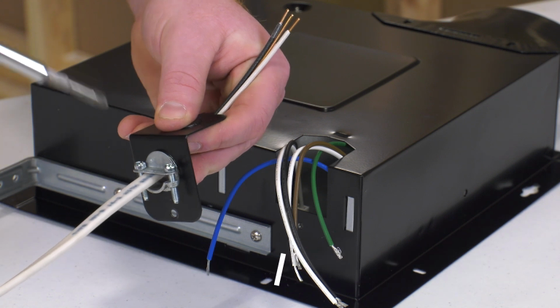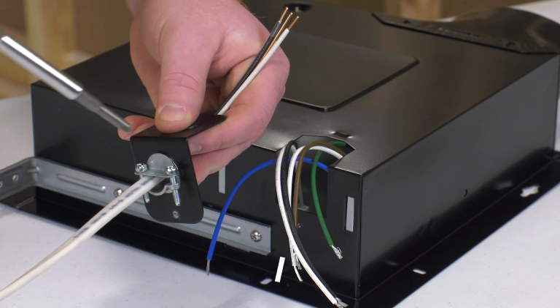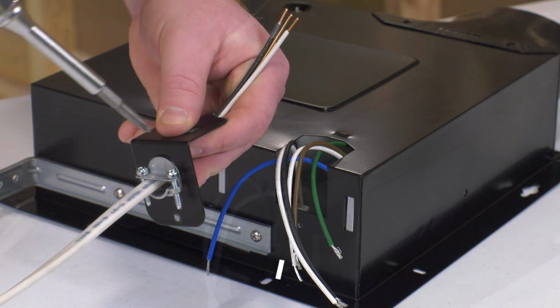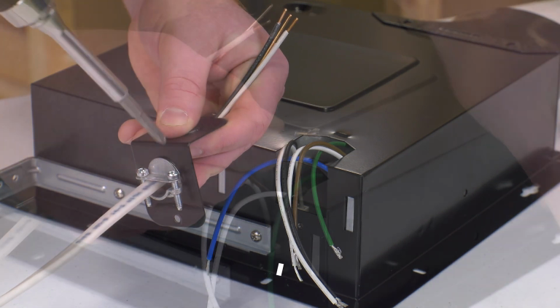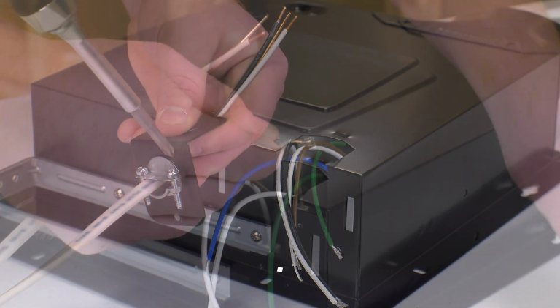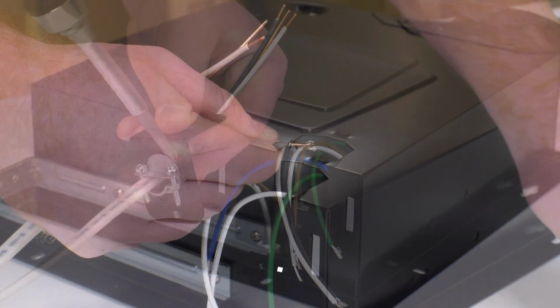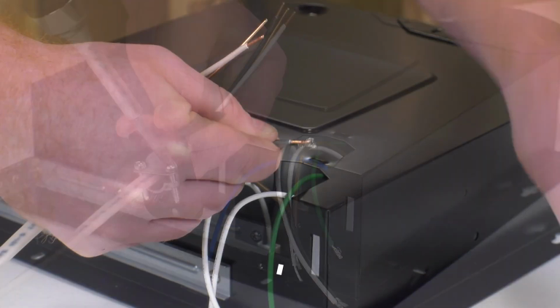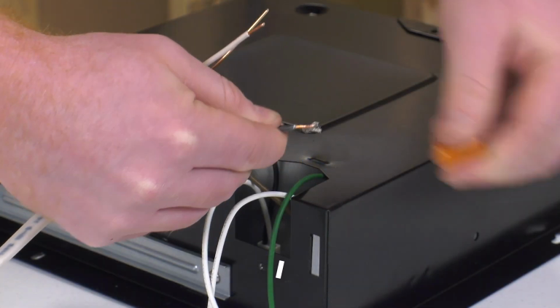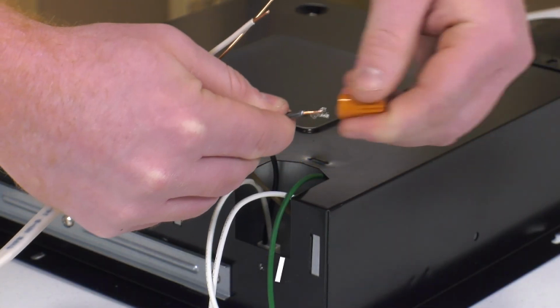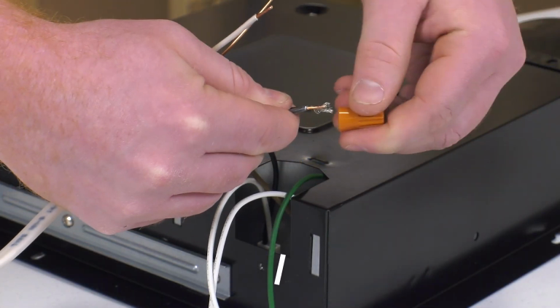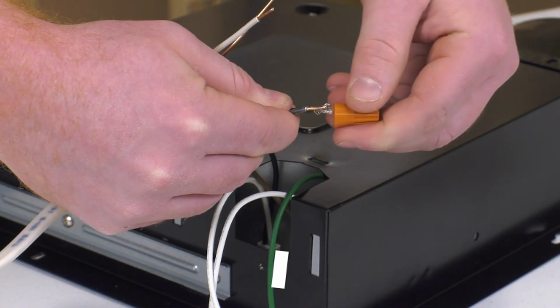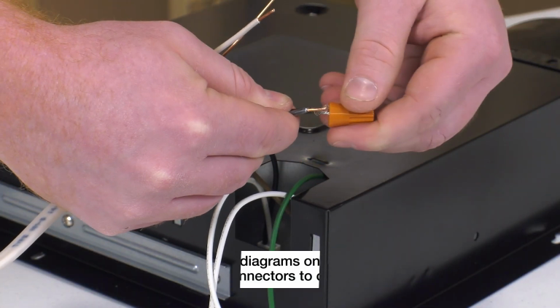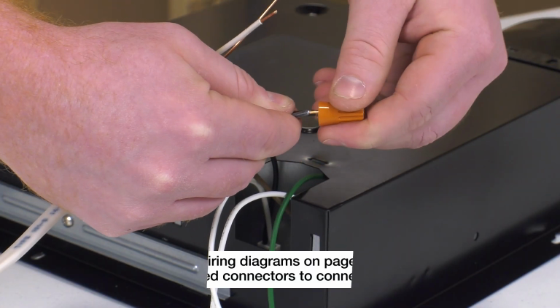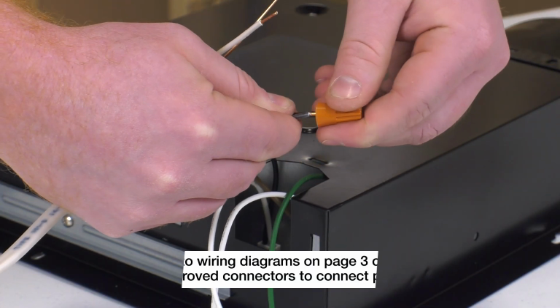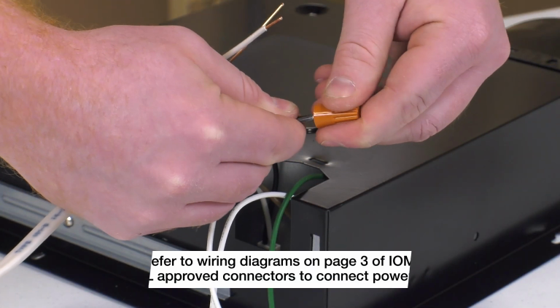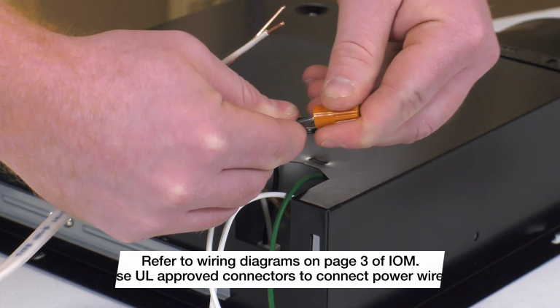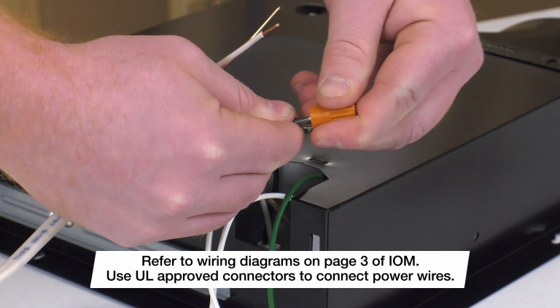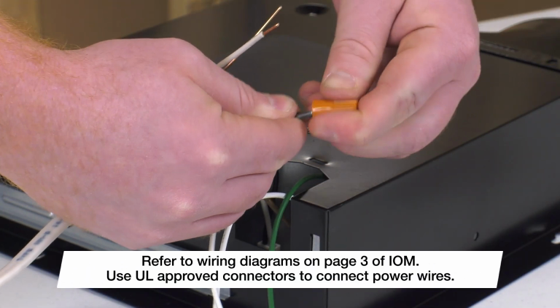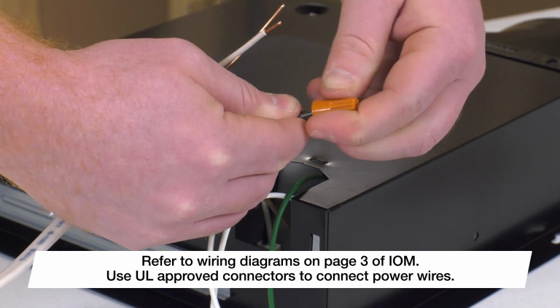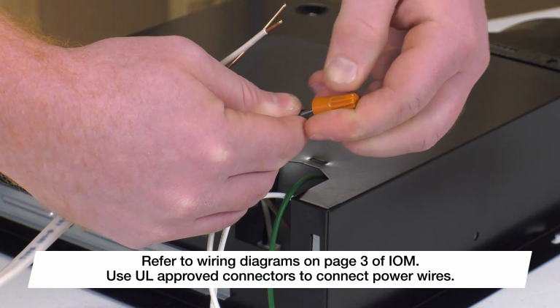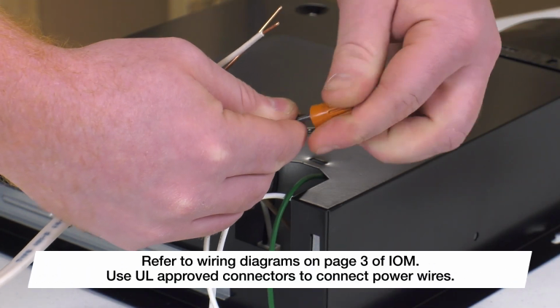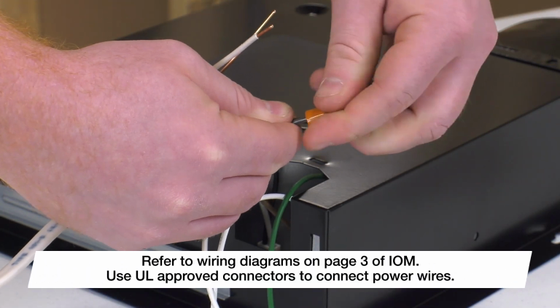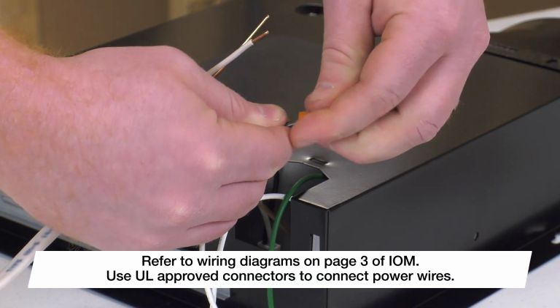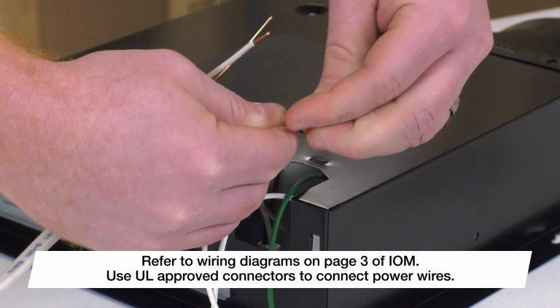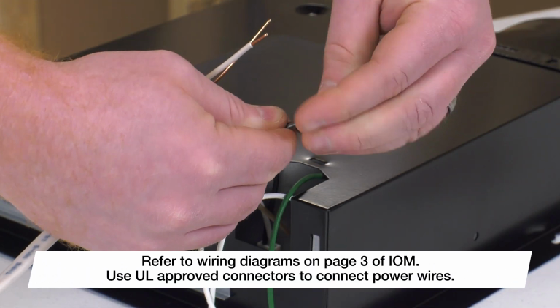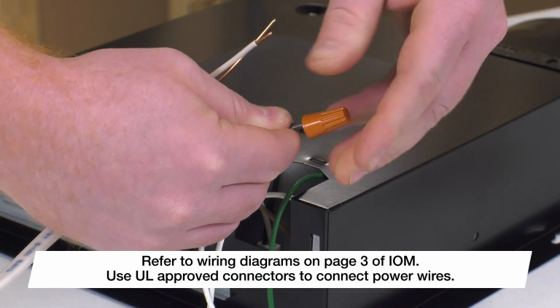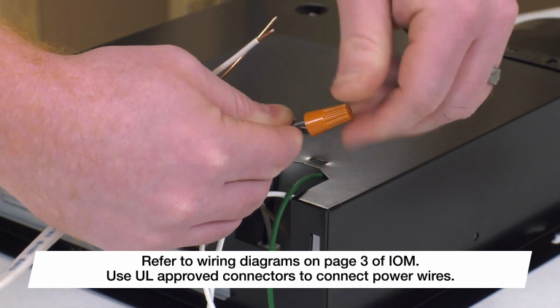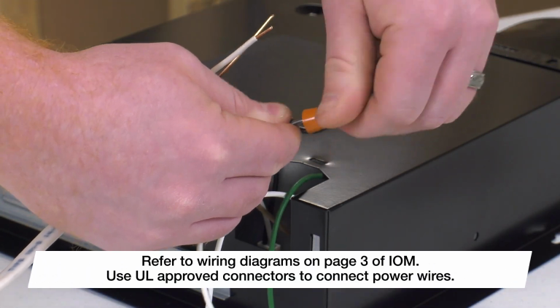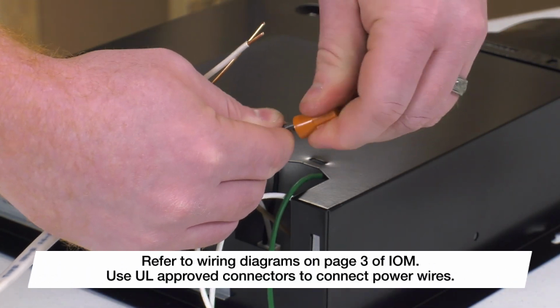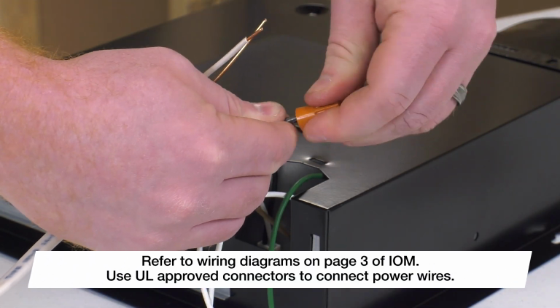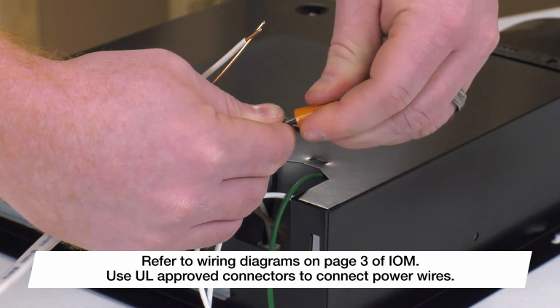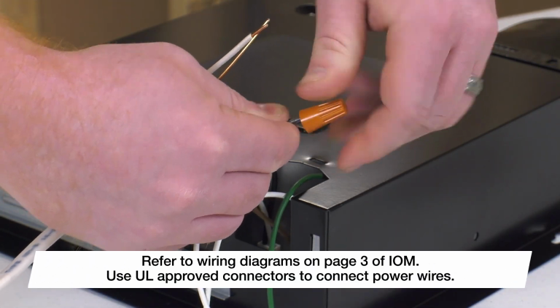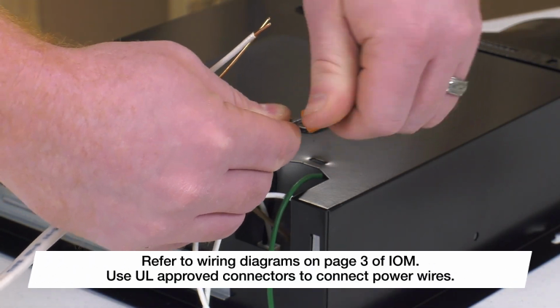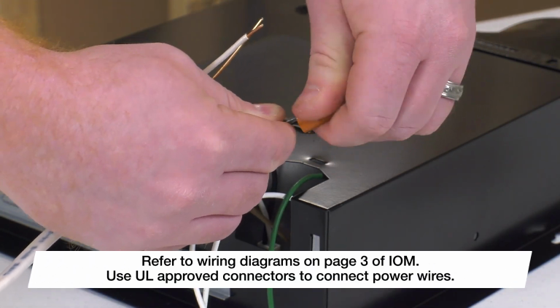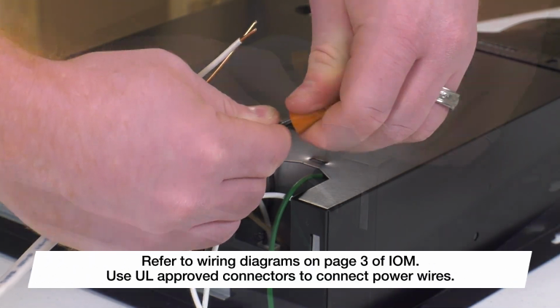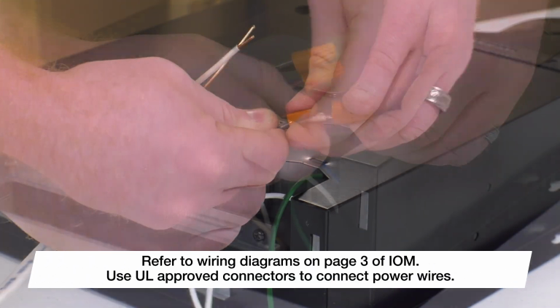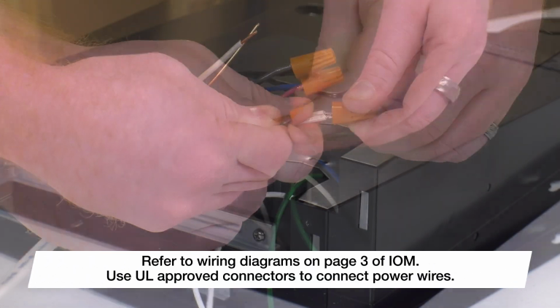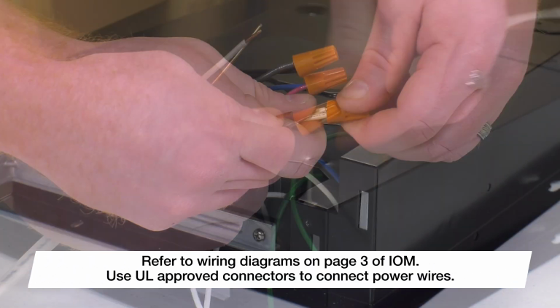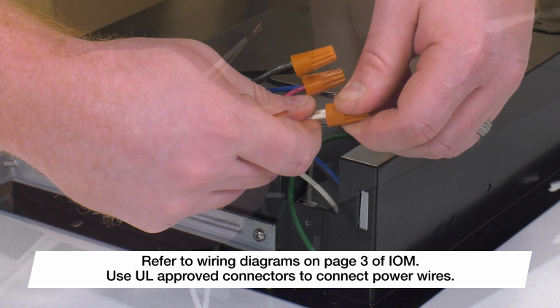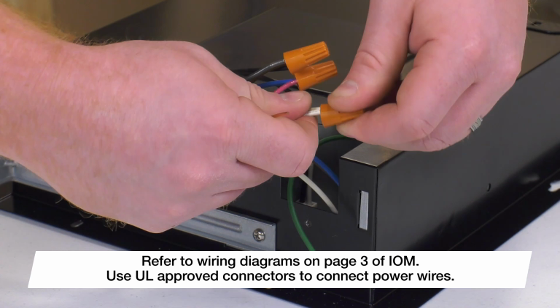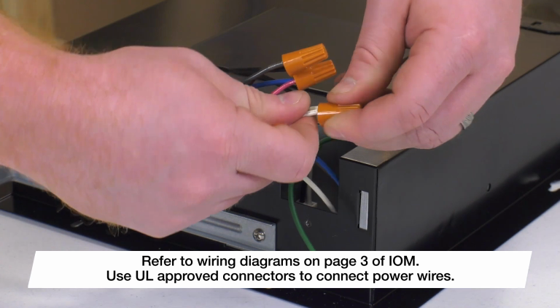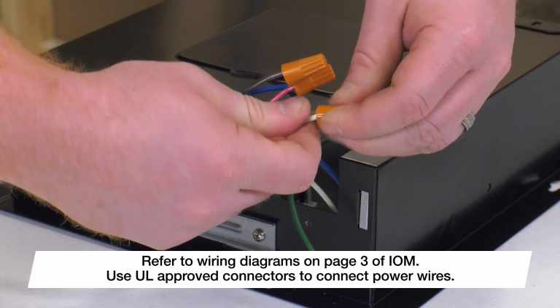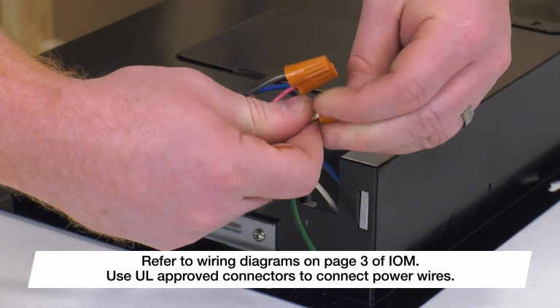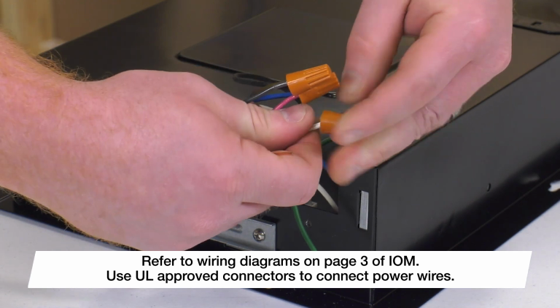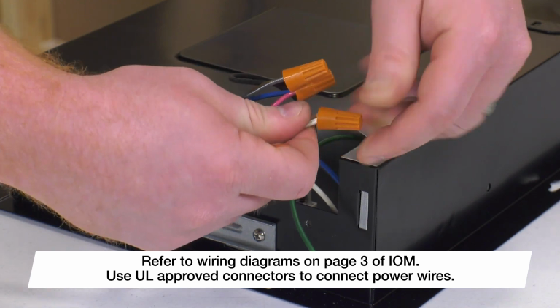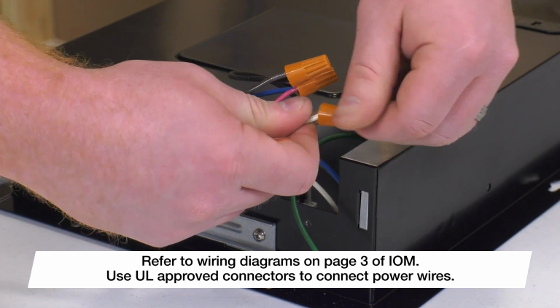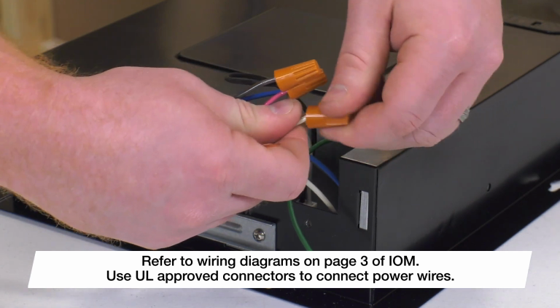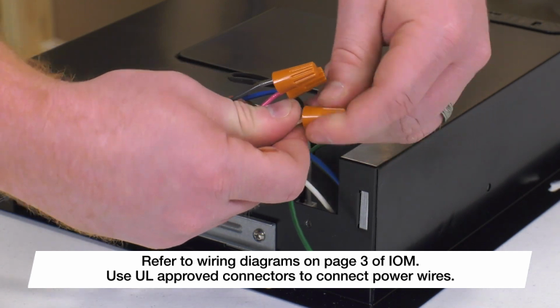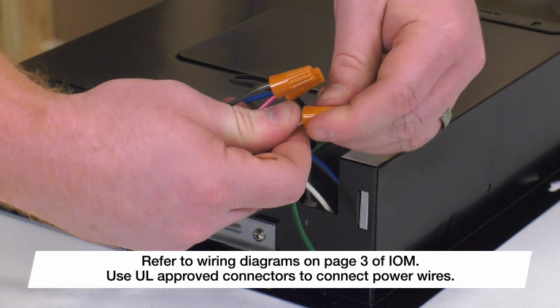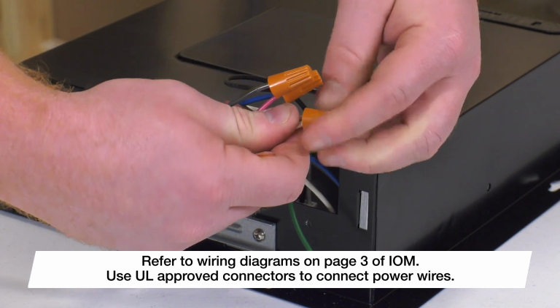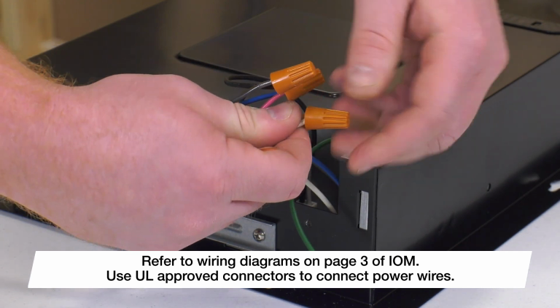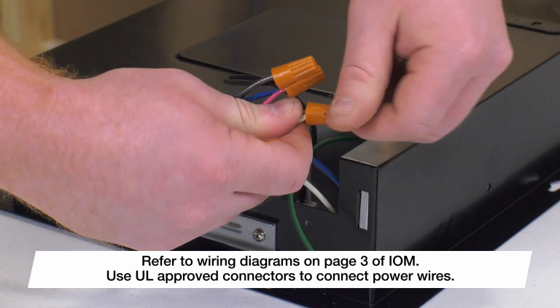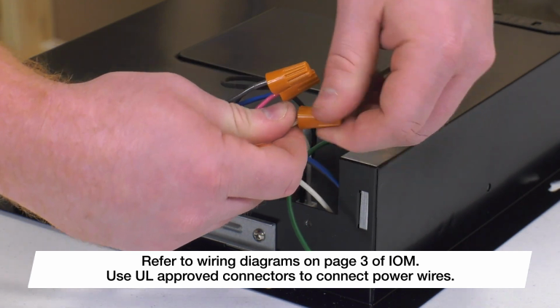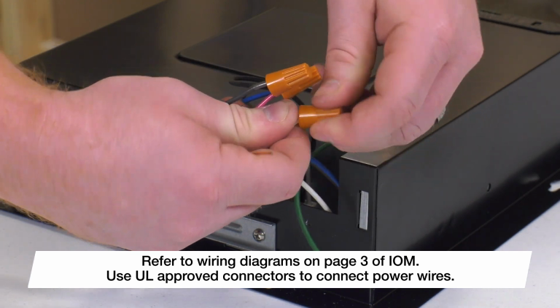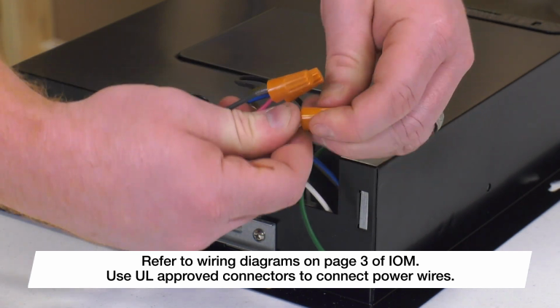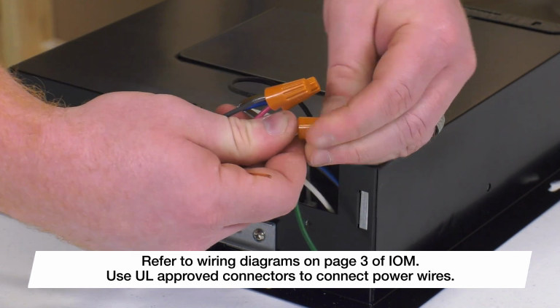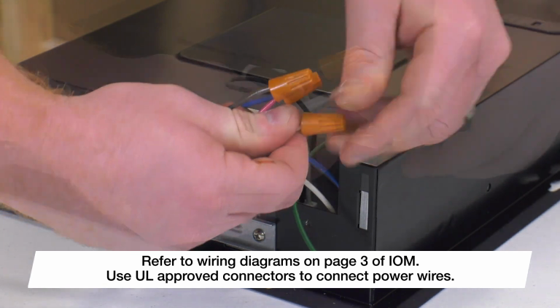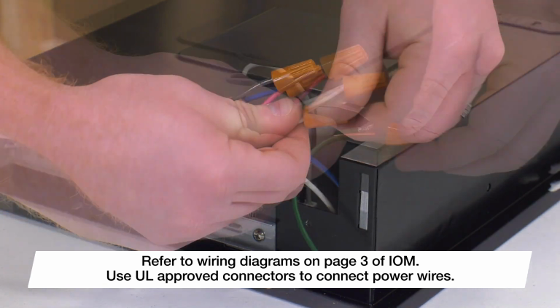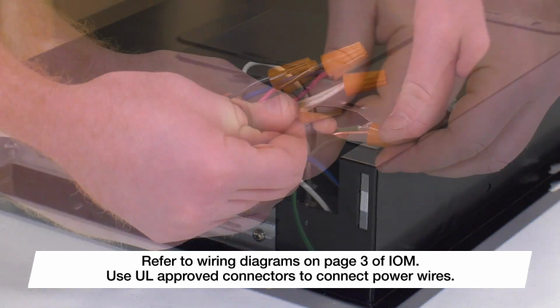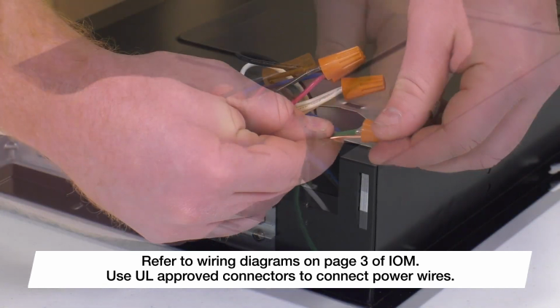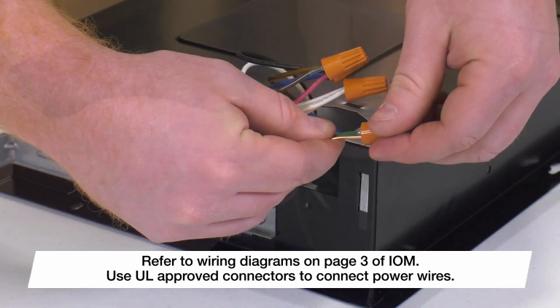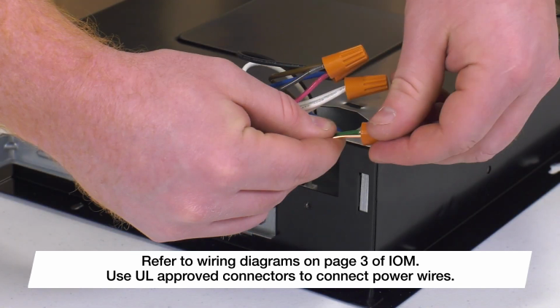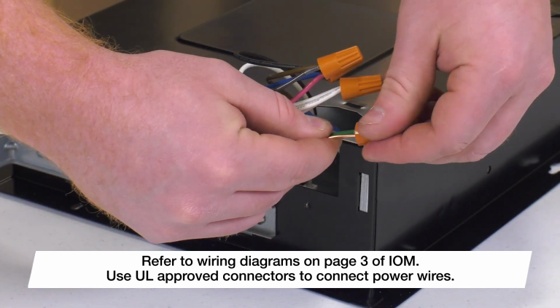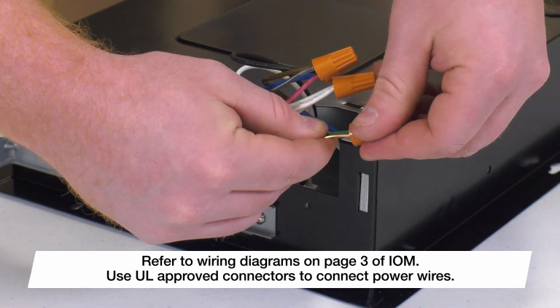Using UL-approved connectors, we've tied hot-to-hot (black), neutral-to-neutral (white), and ground-to-ground (green).